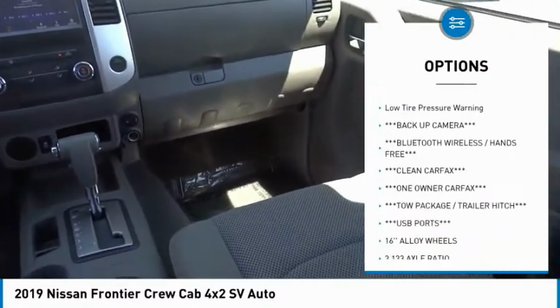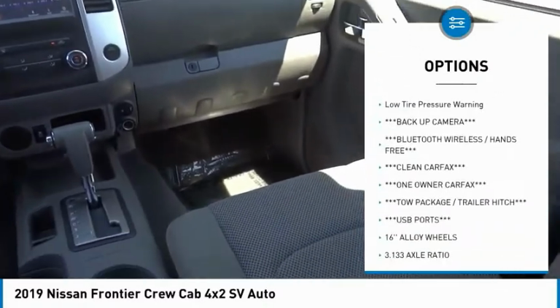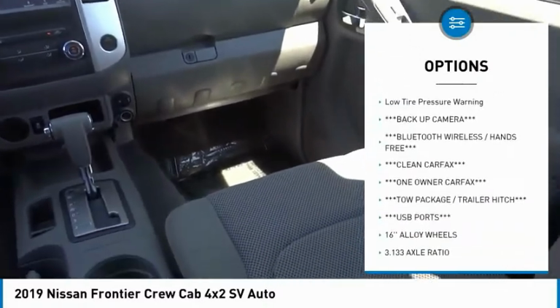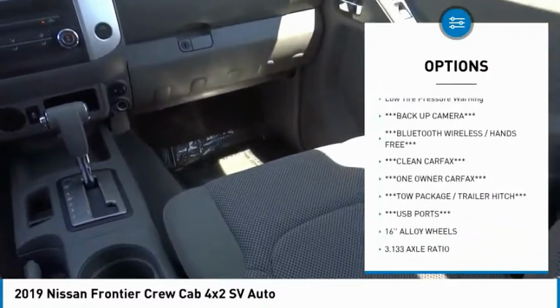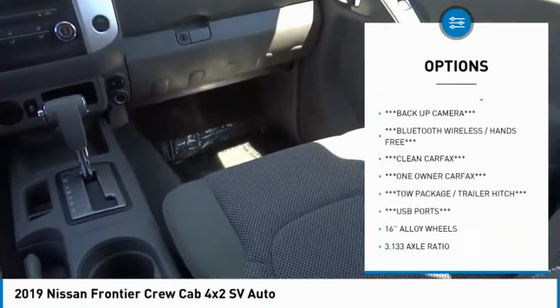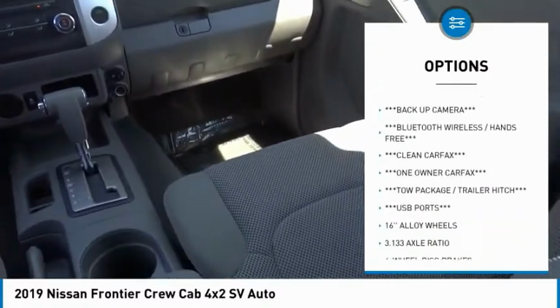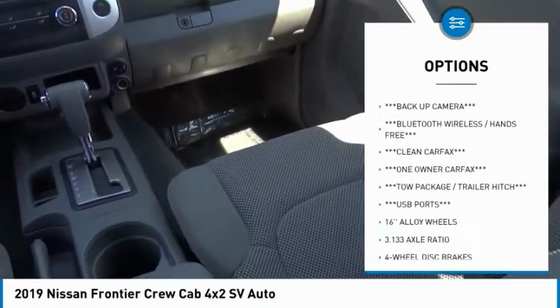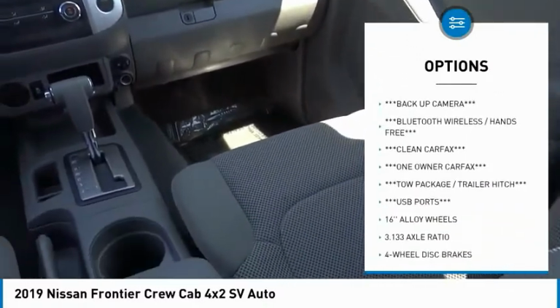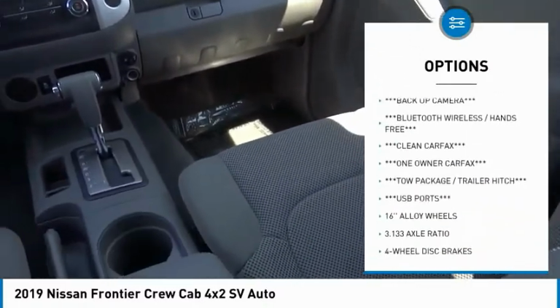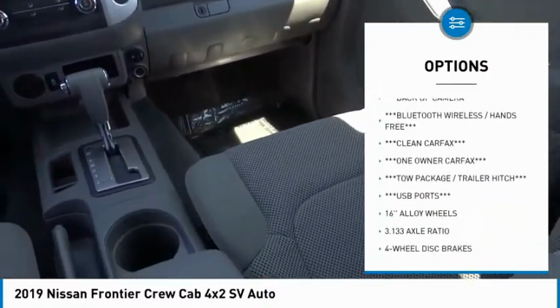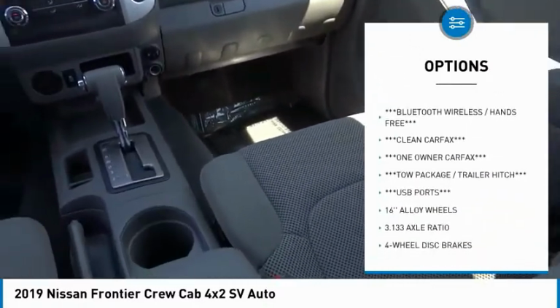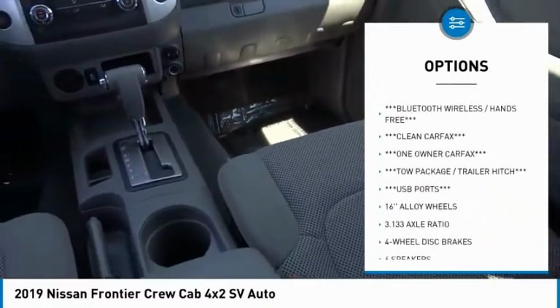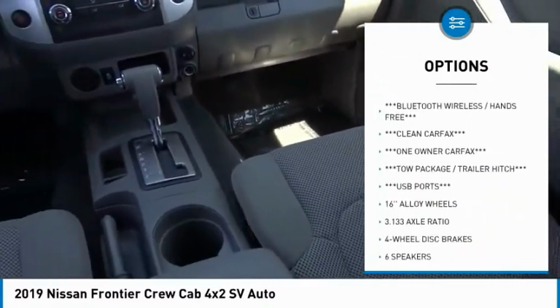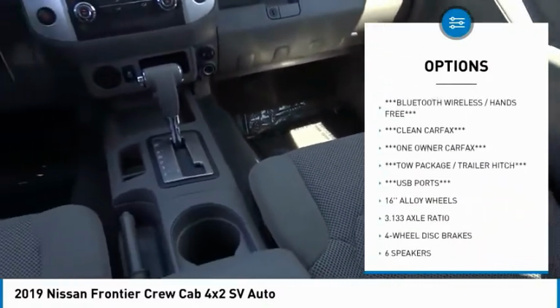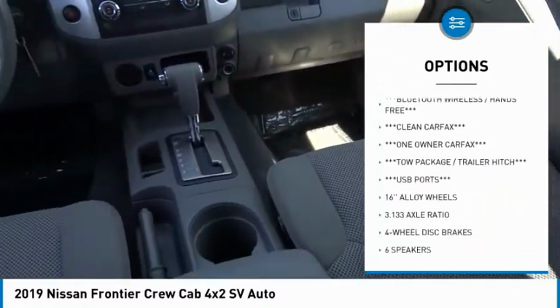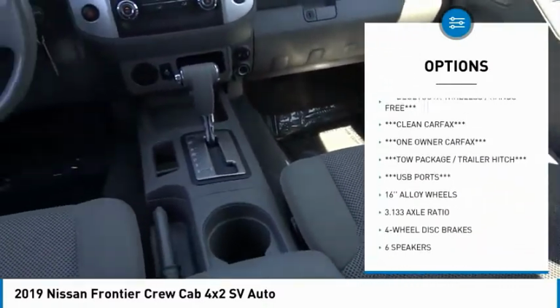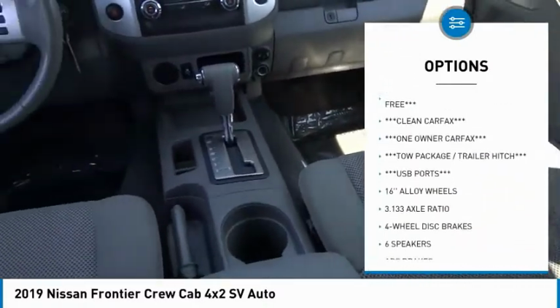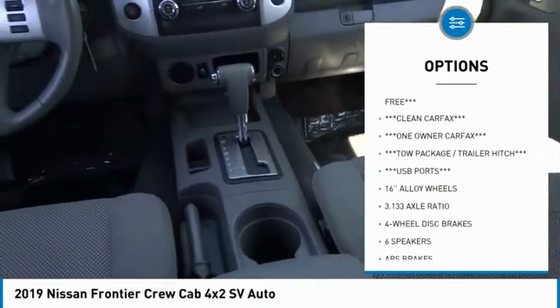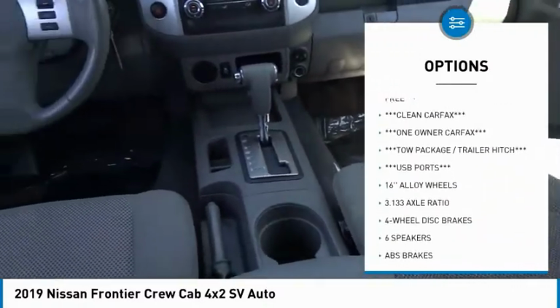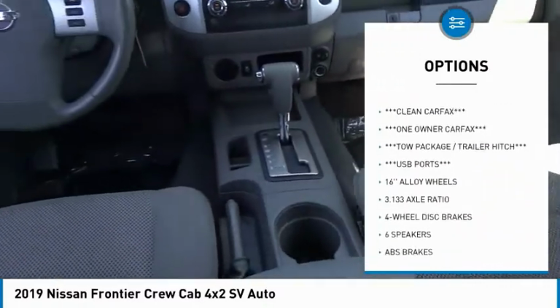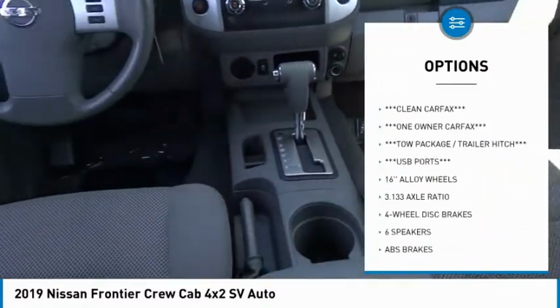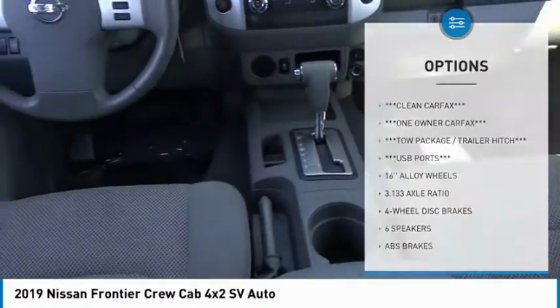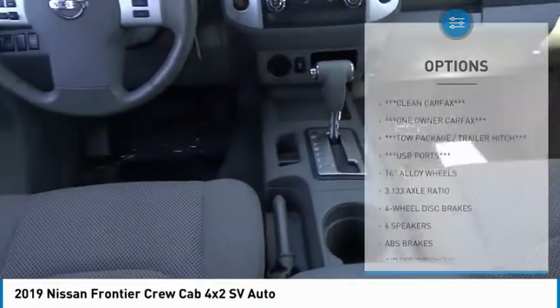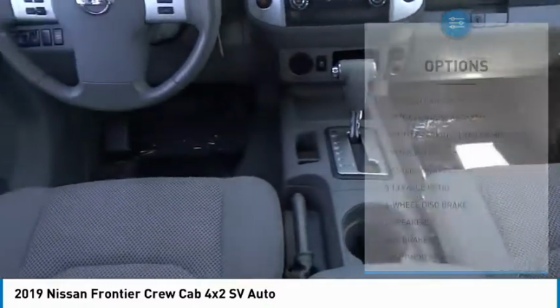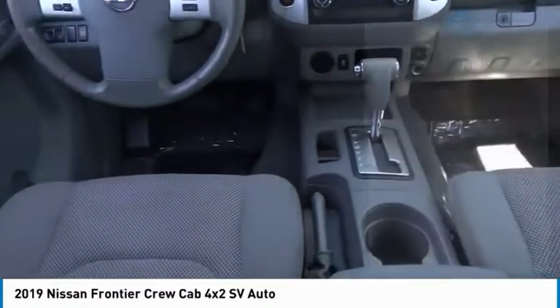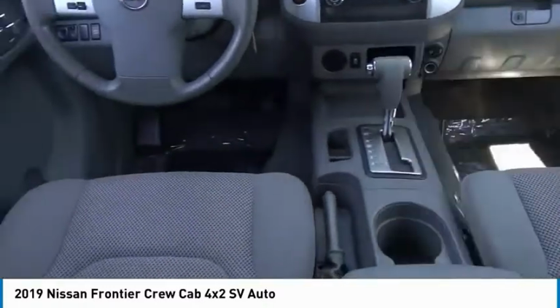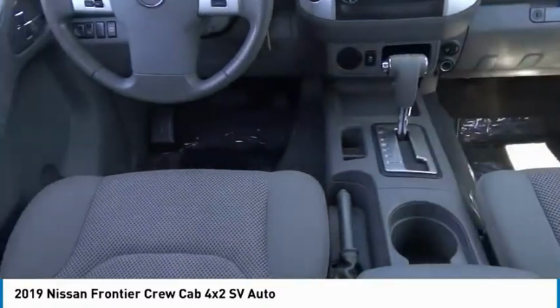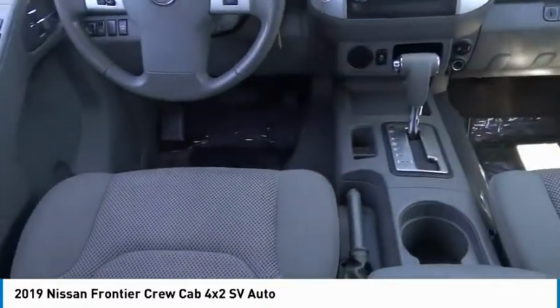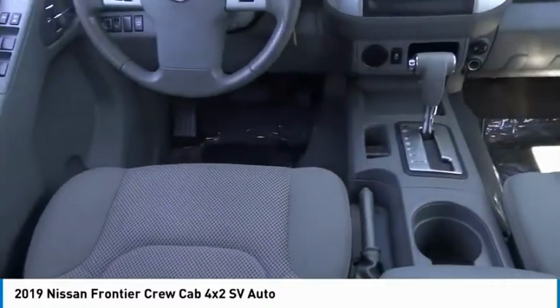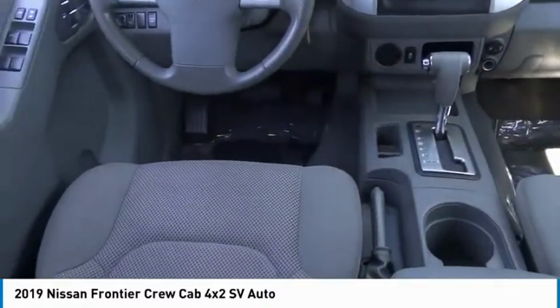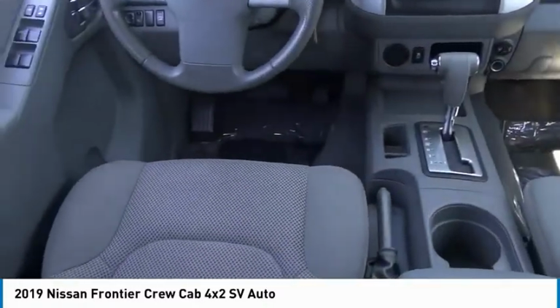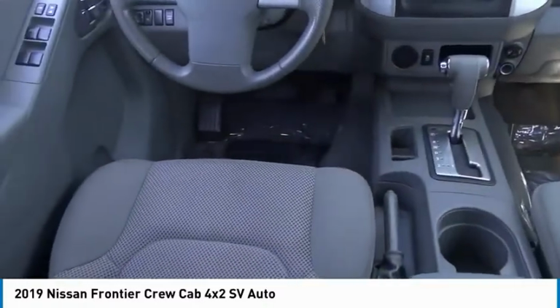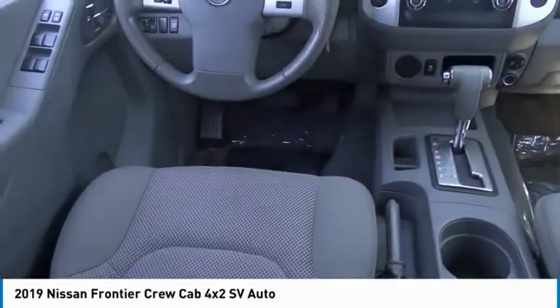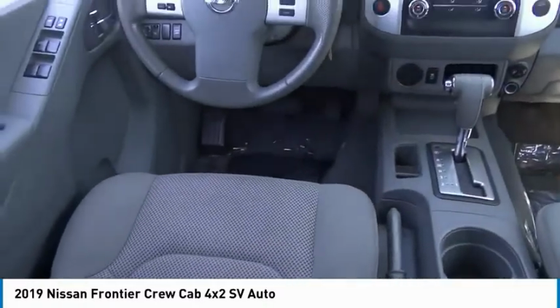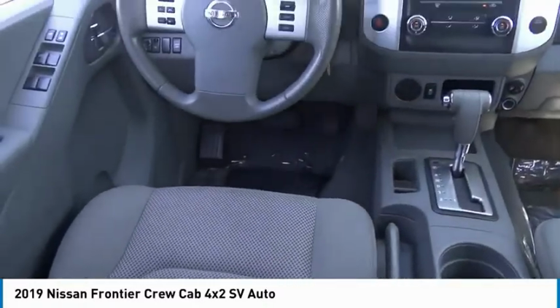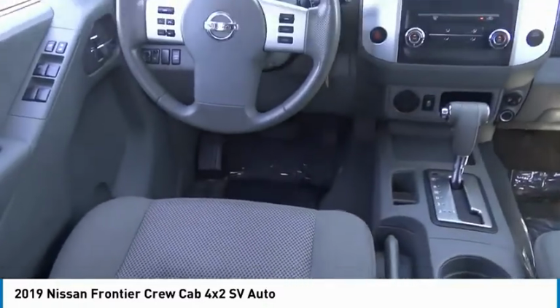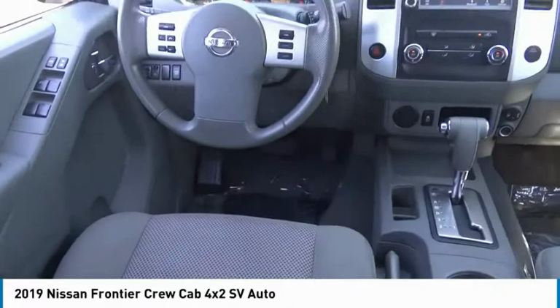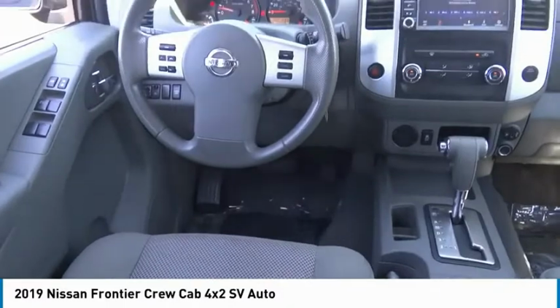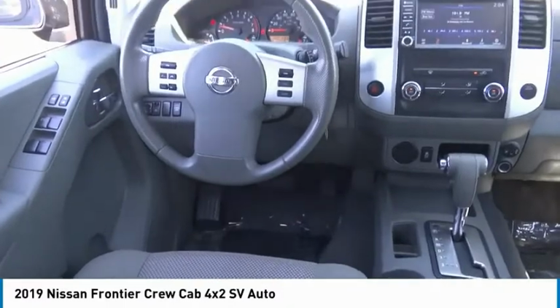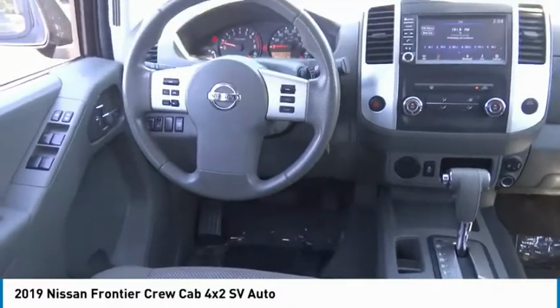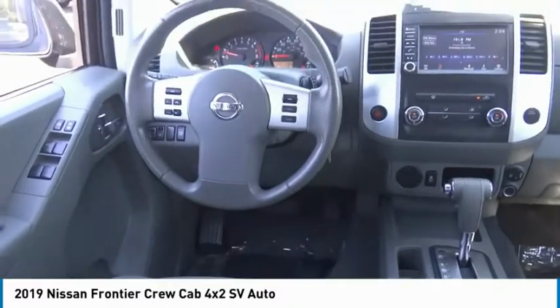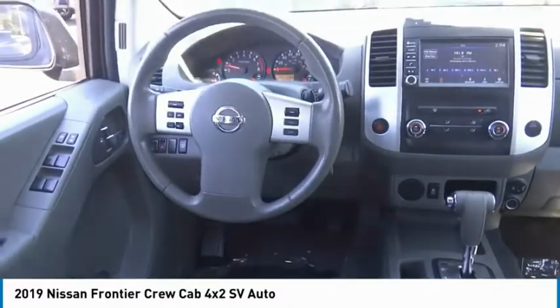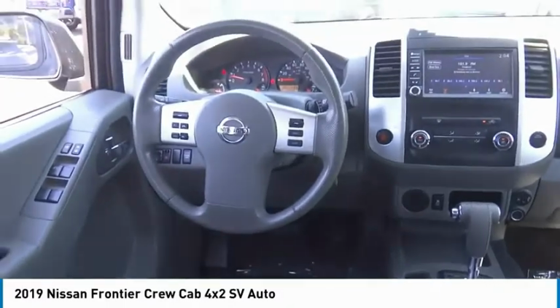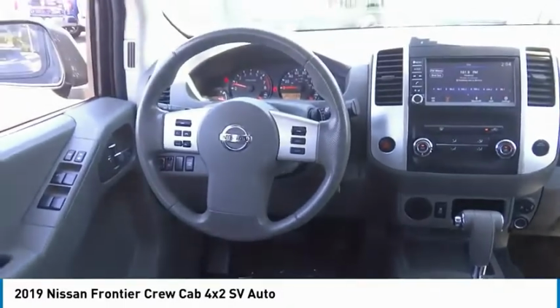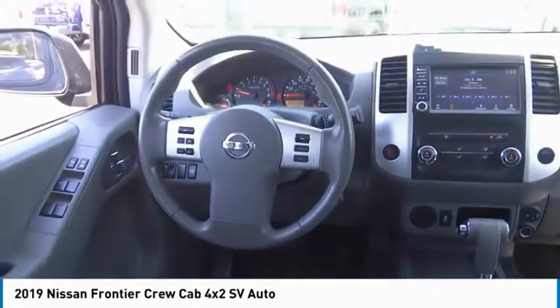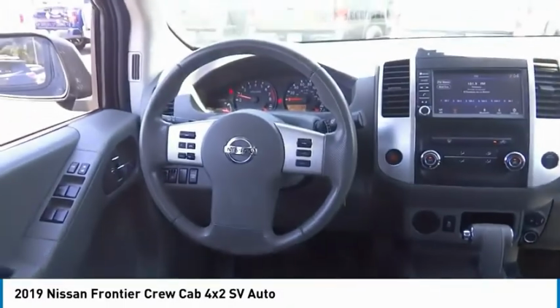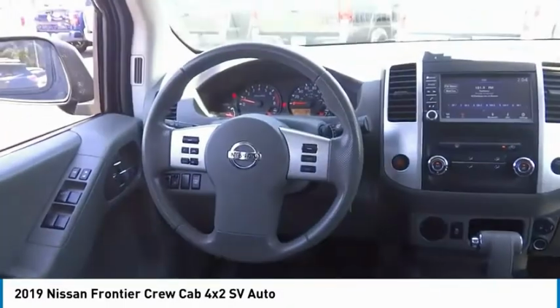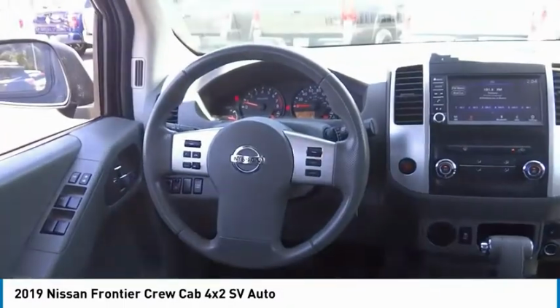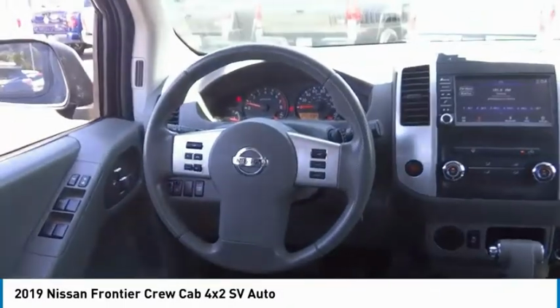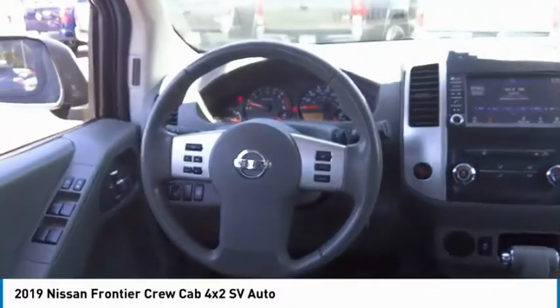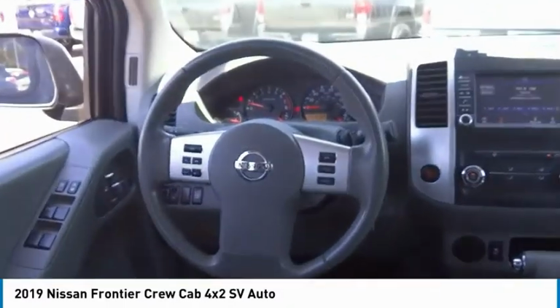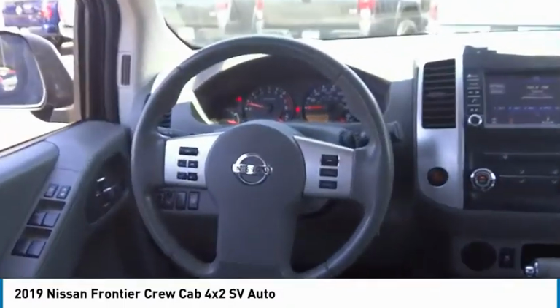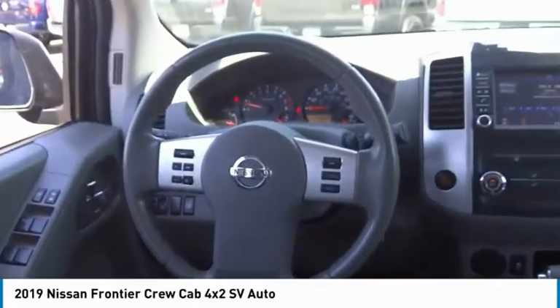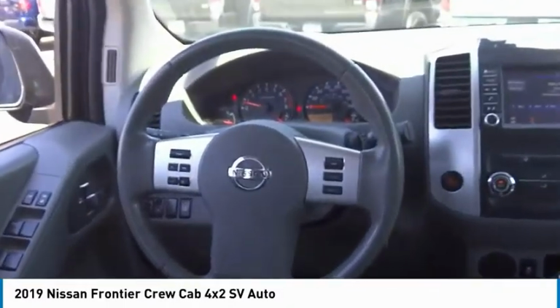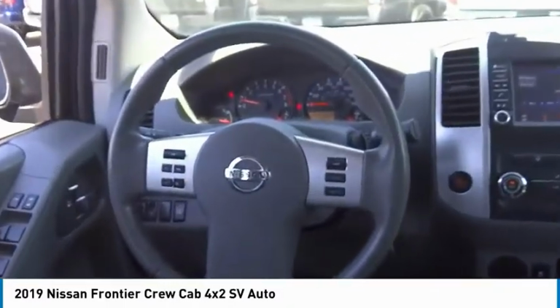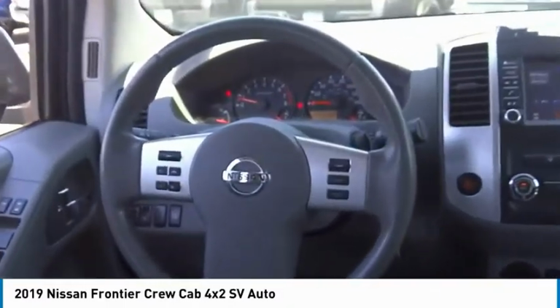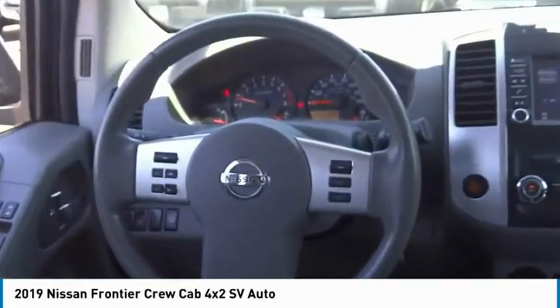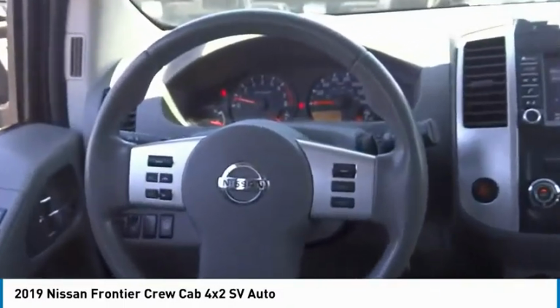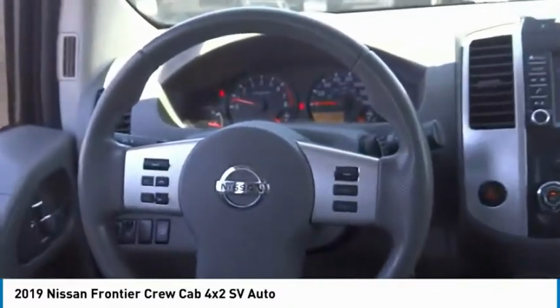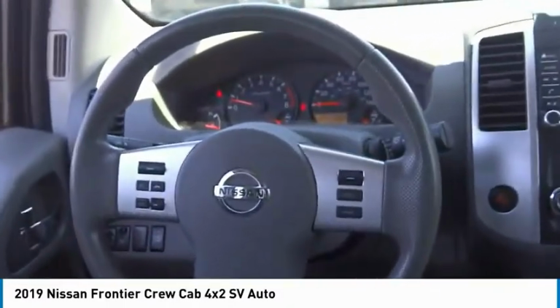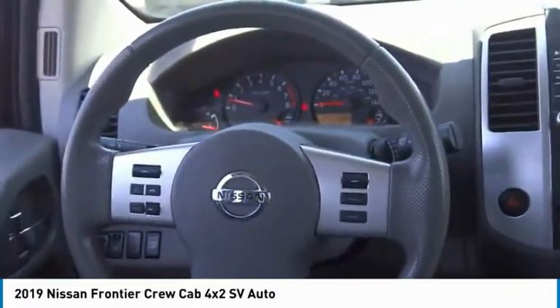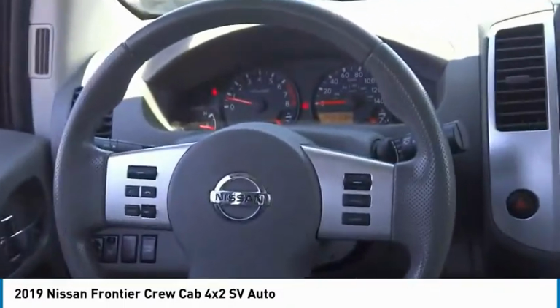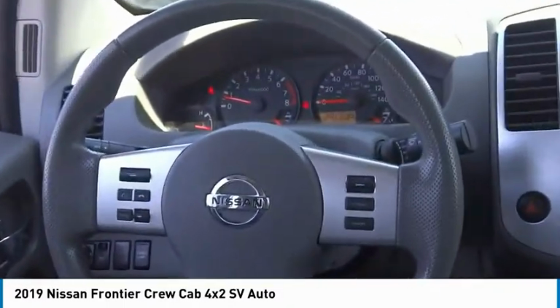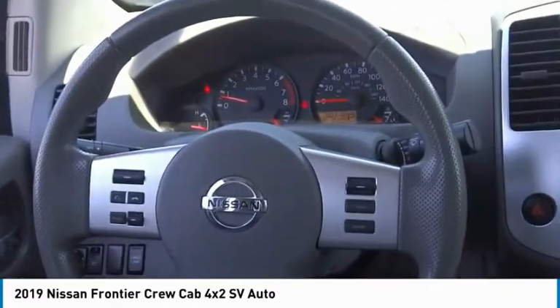Remote keyless entry, four-wheel disc brakes, front-wheel independent suspension, speed control, and low-tire pressure warning.